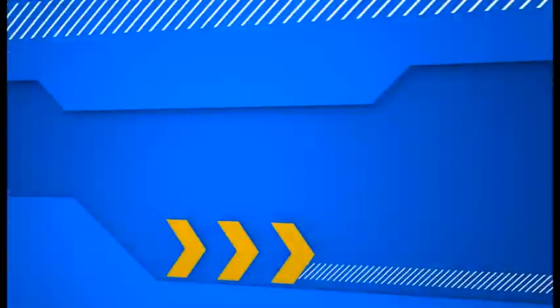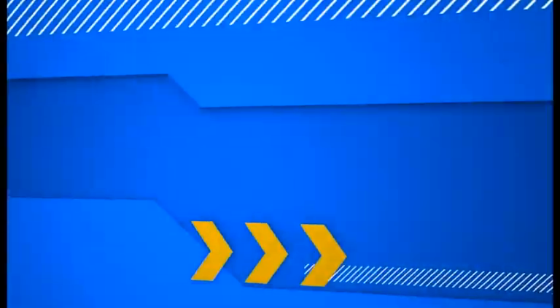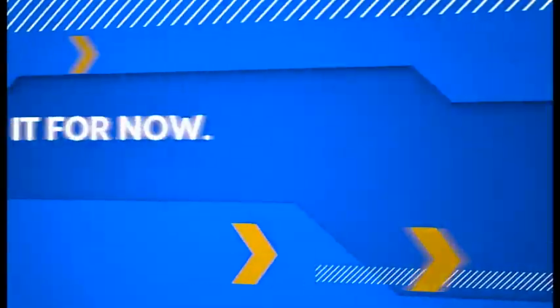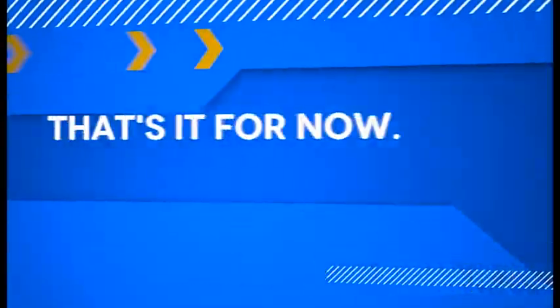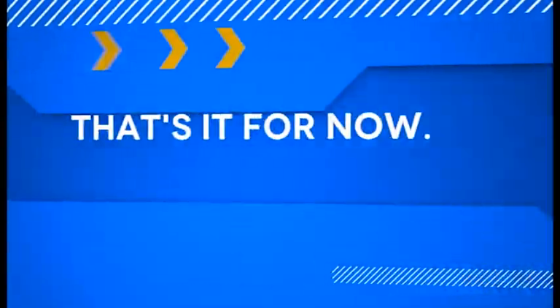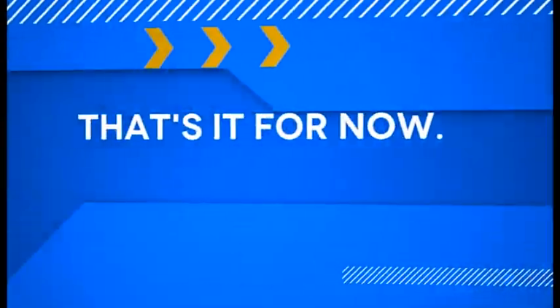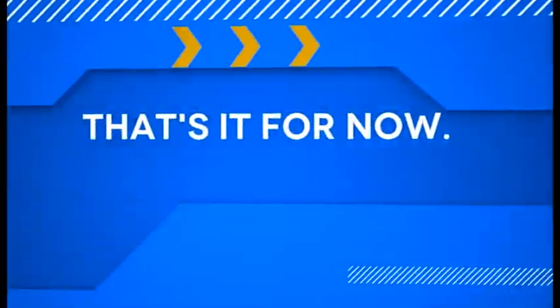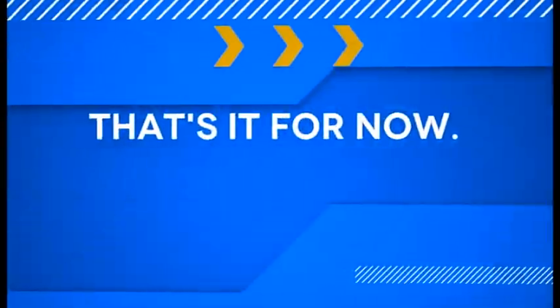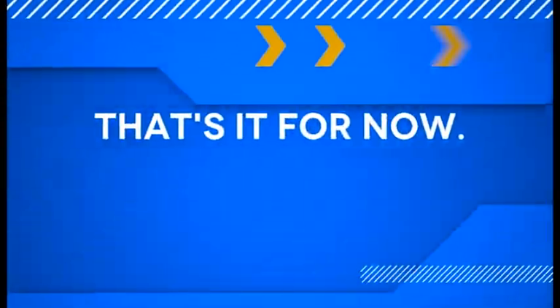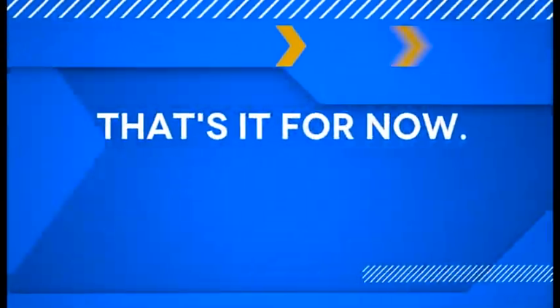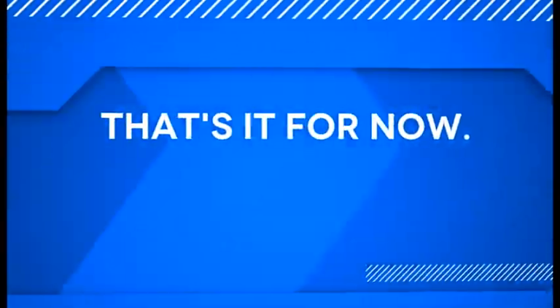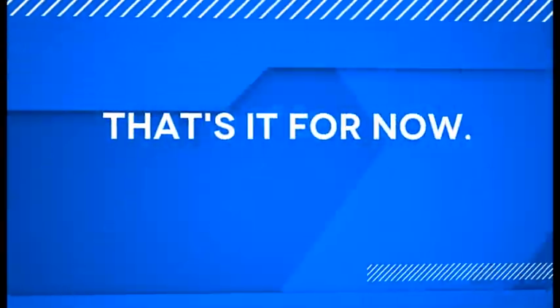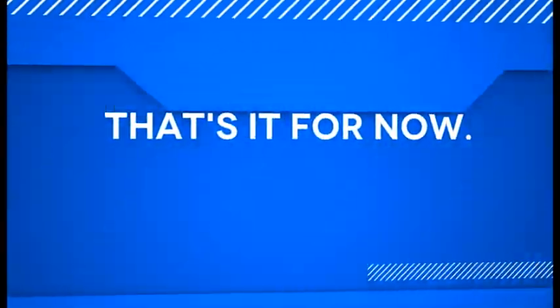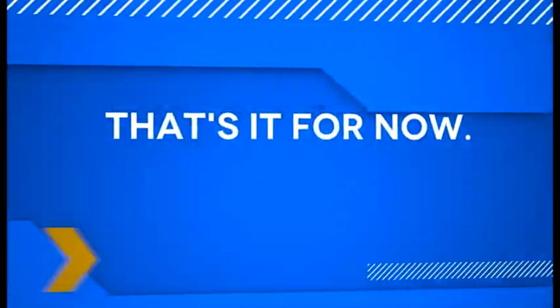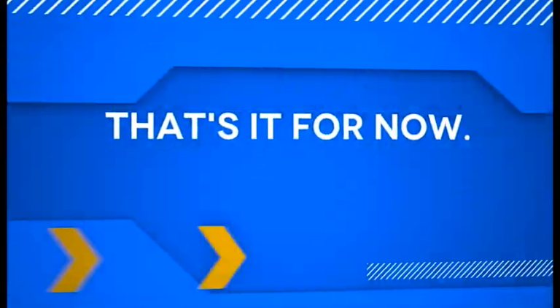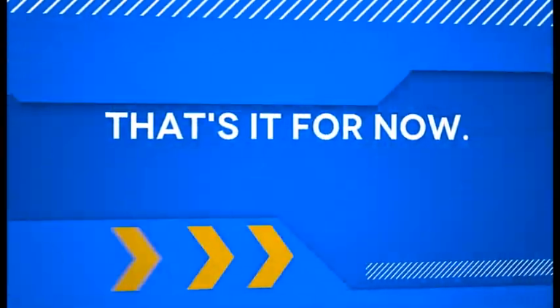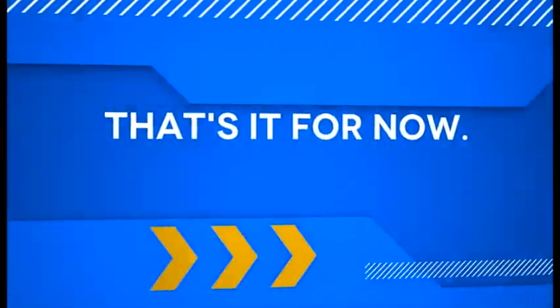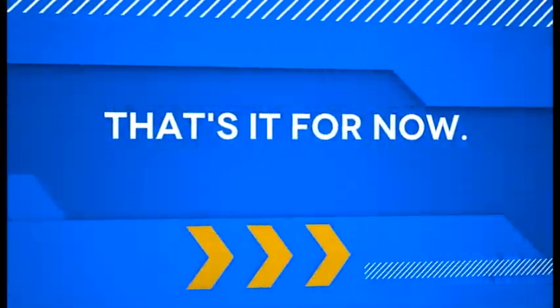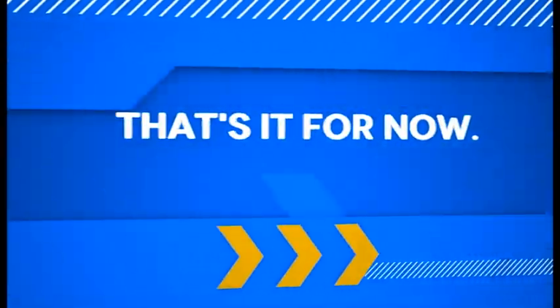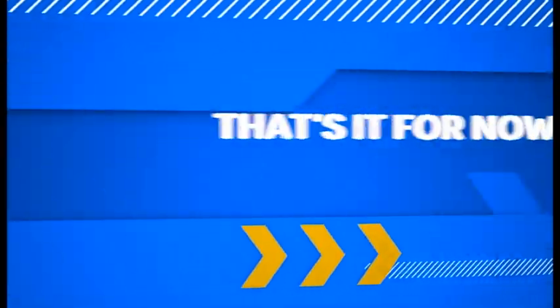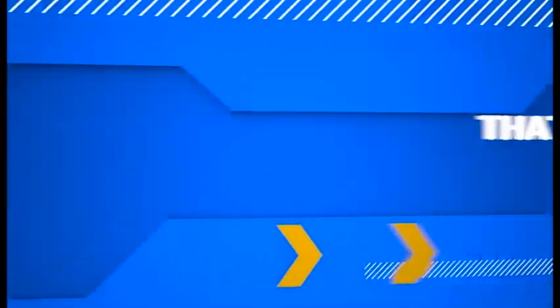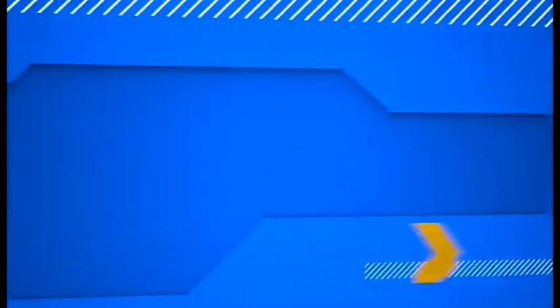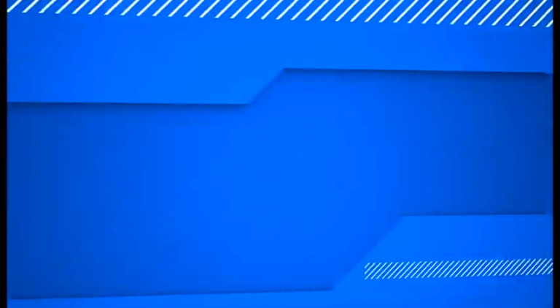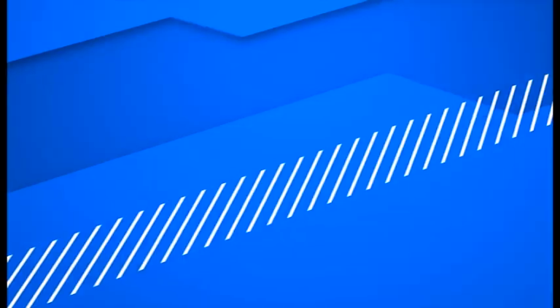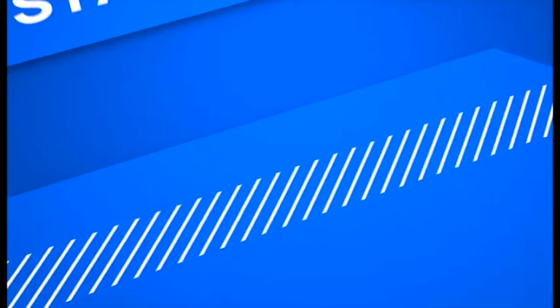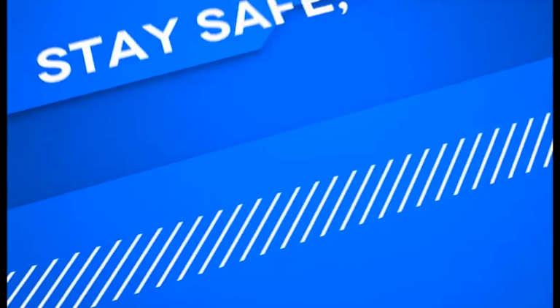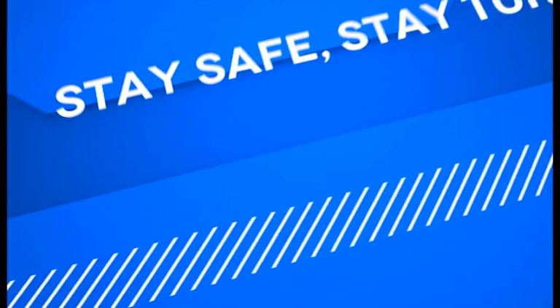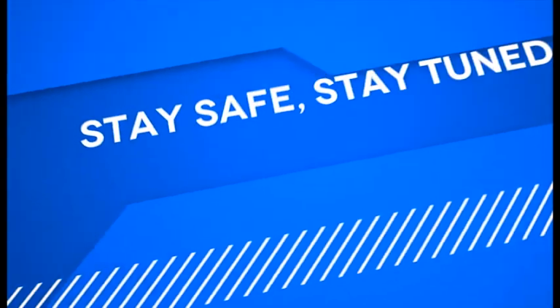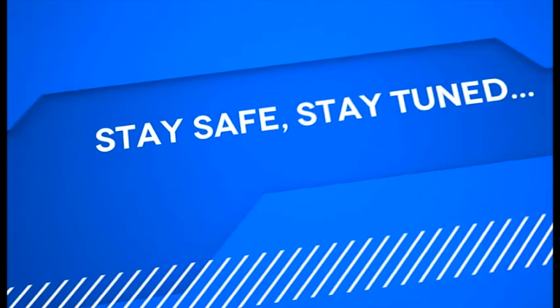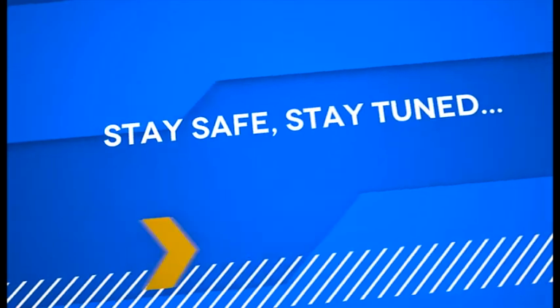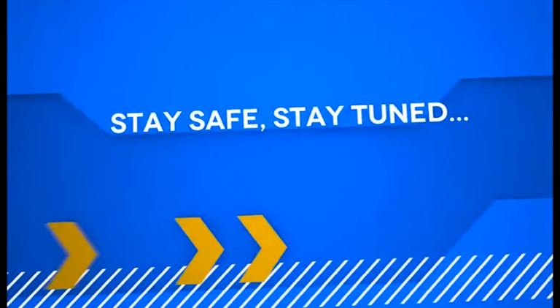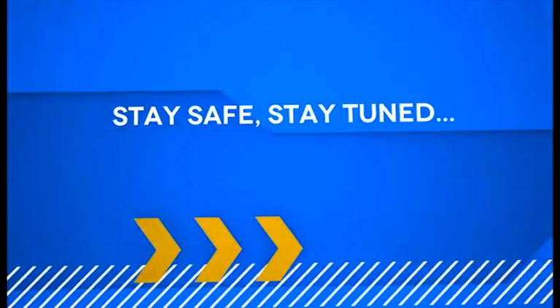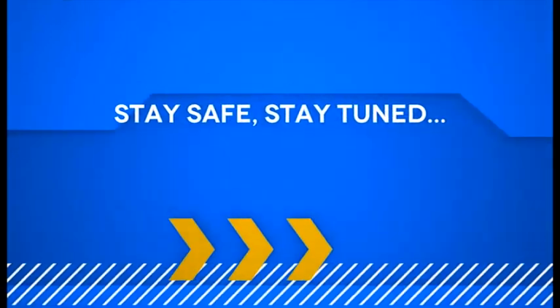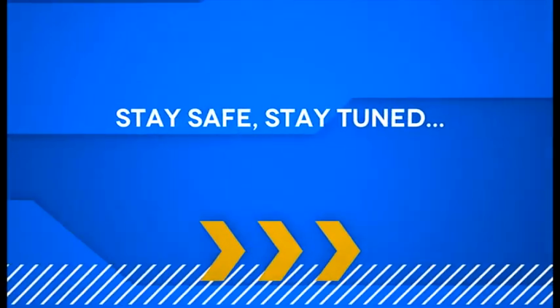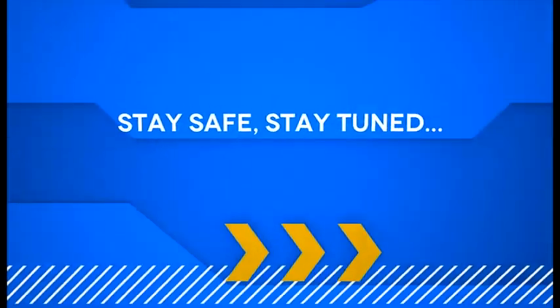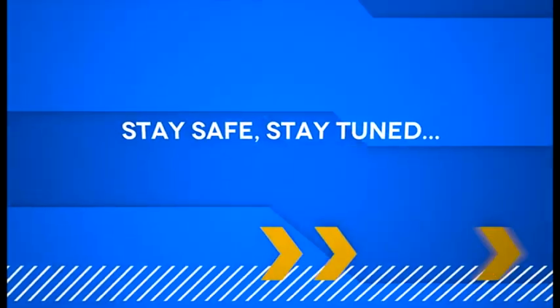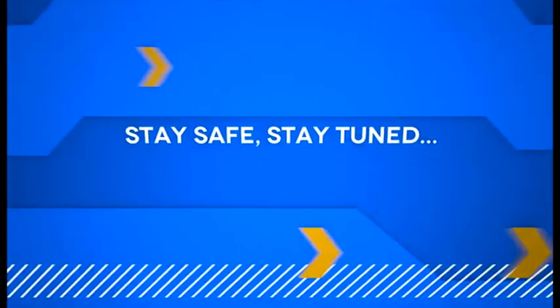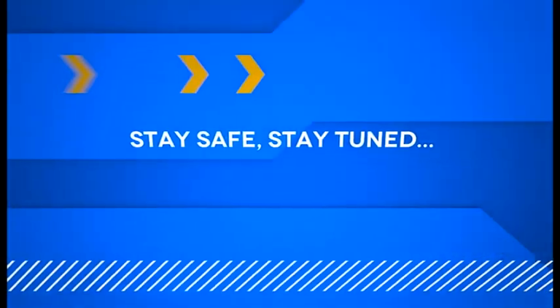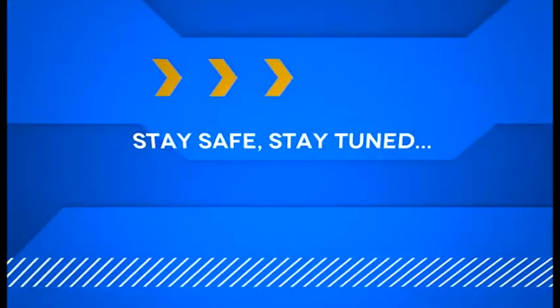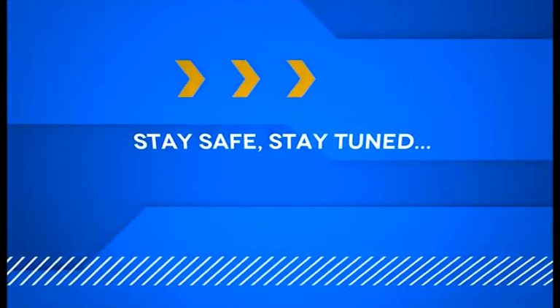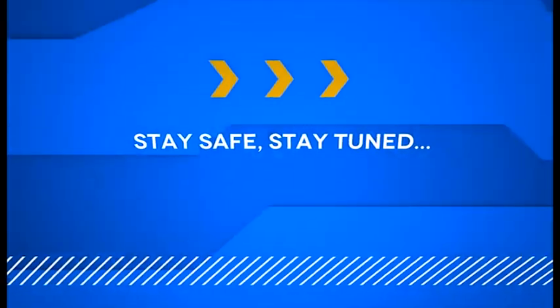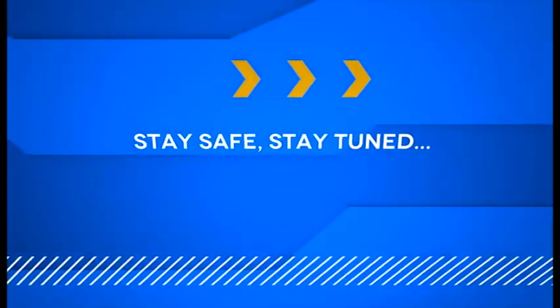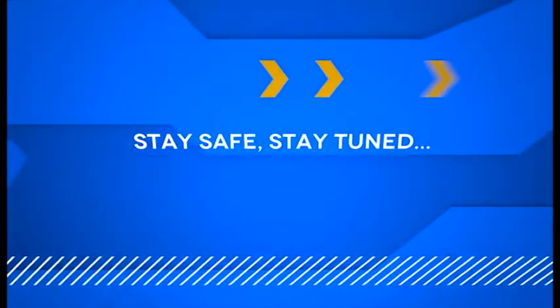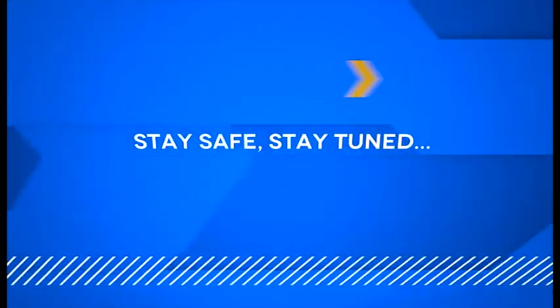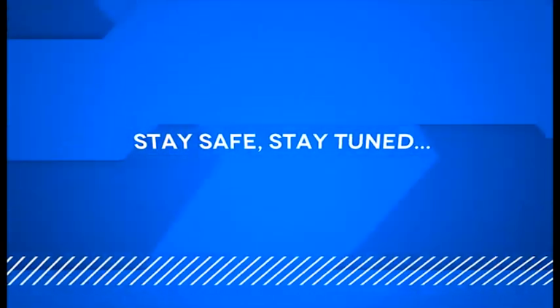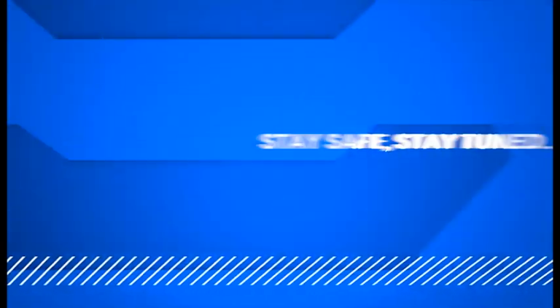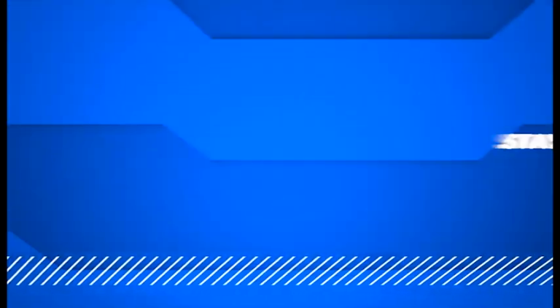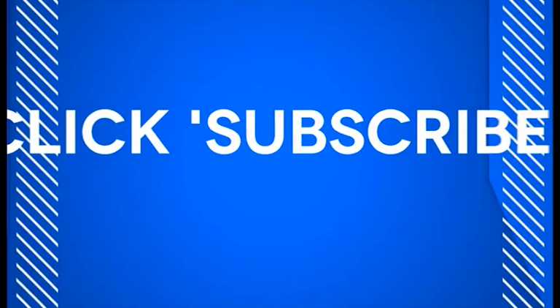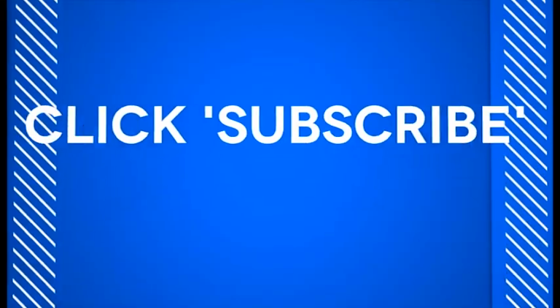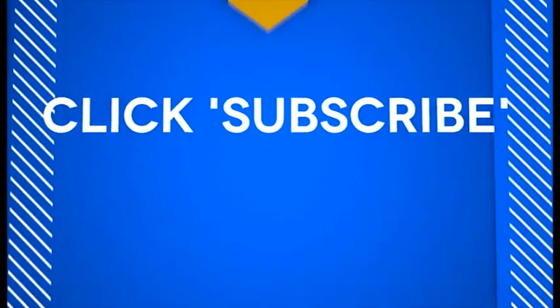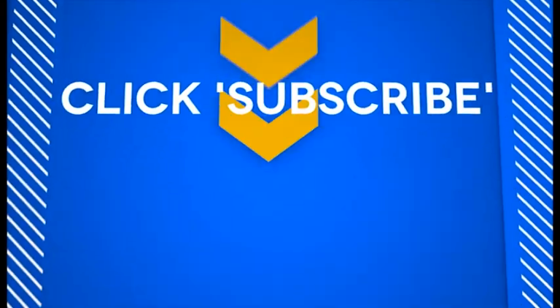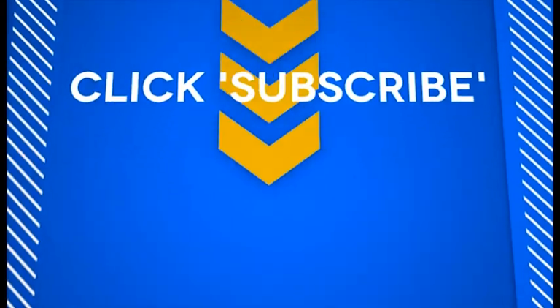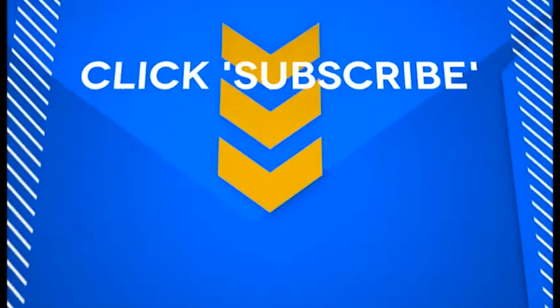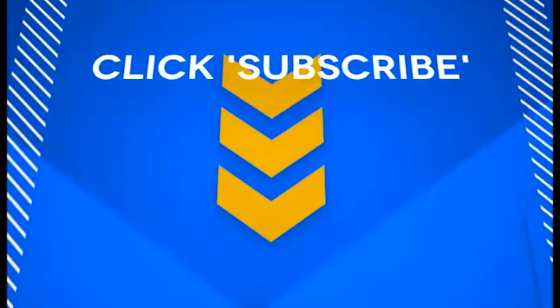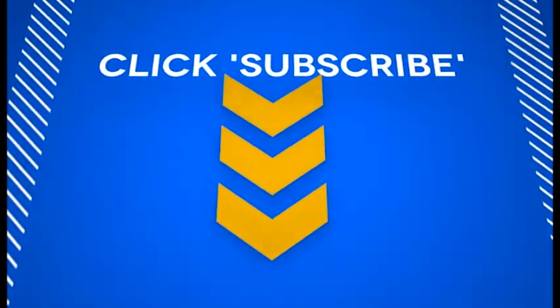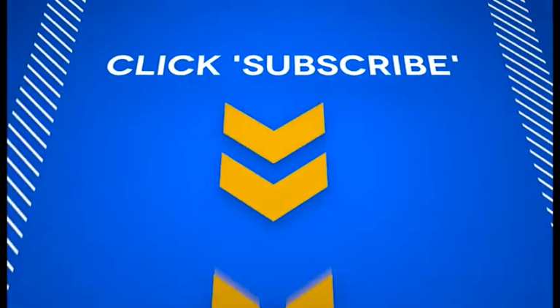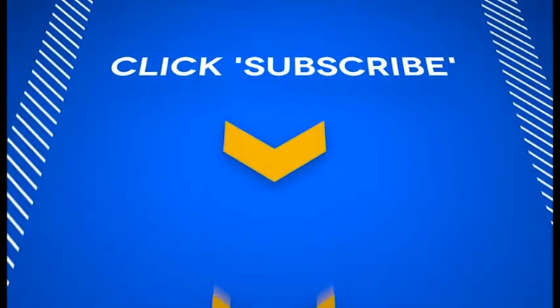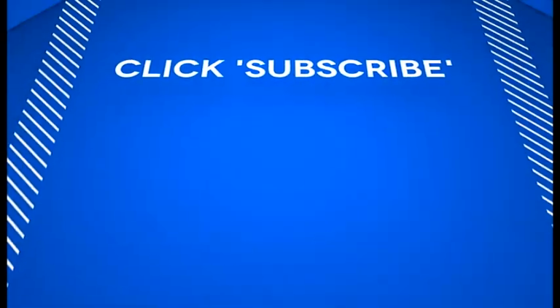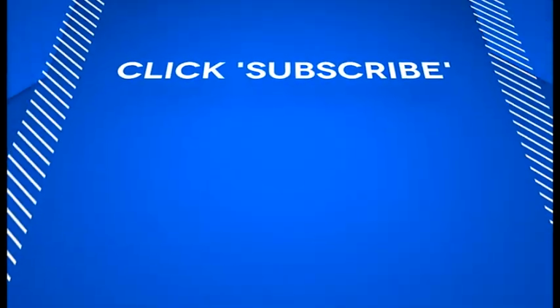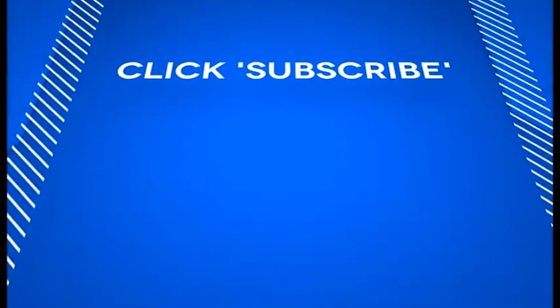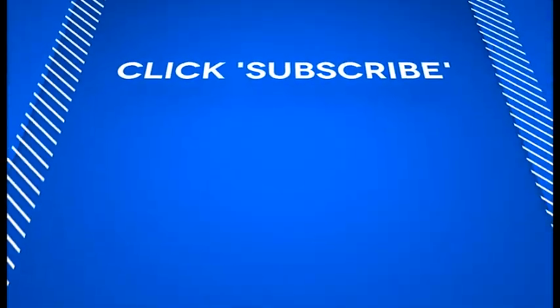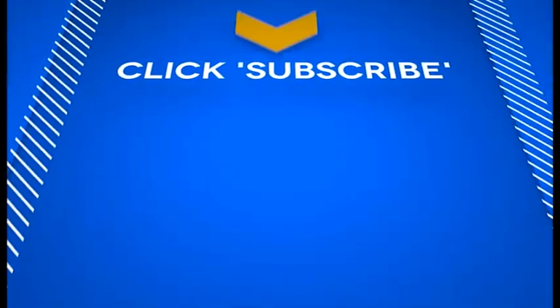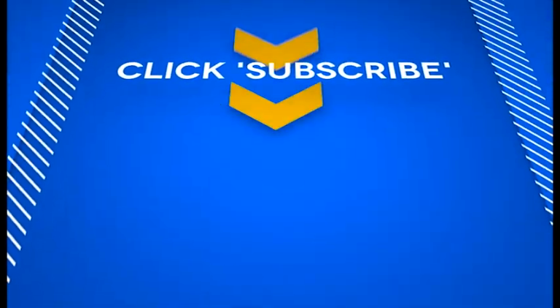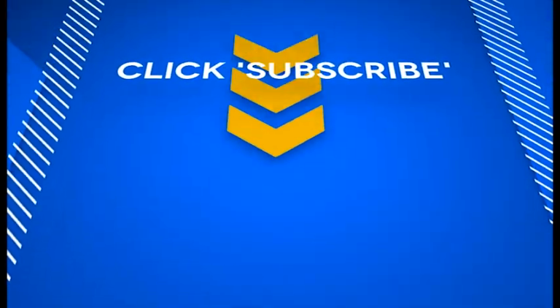That's it for now. Meanwhile, stay safe and stay tuned. And please click subscribe to be notified of new videos.